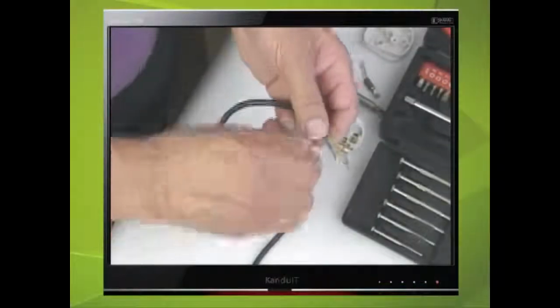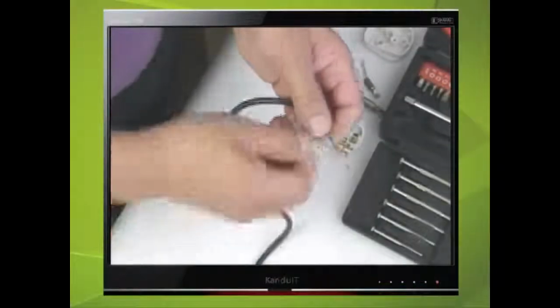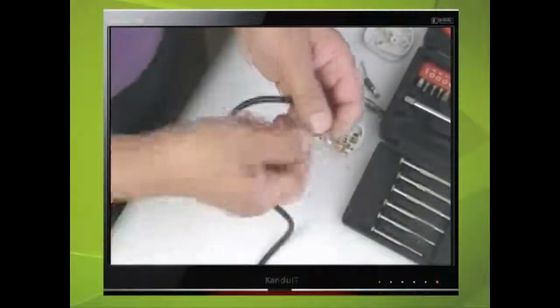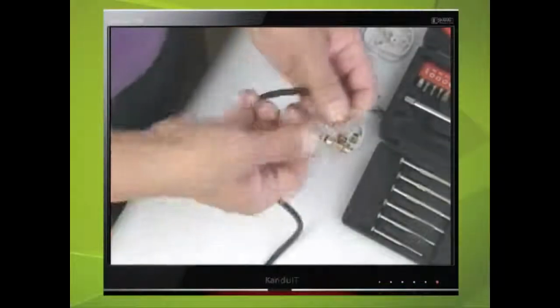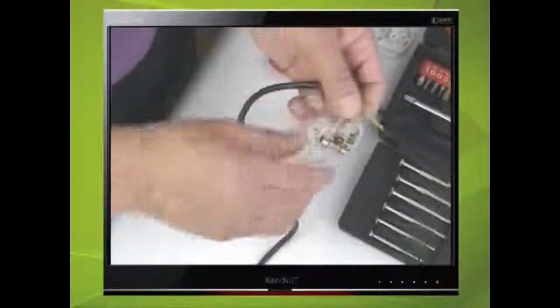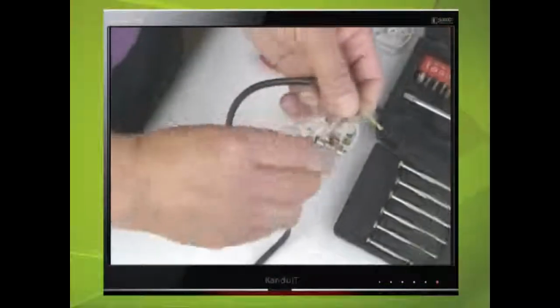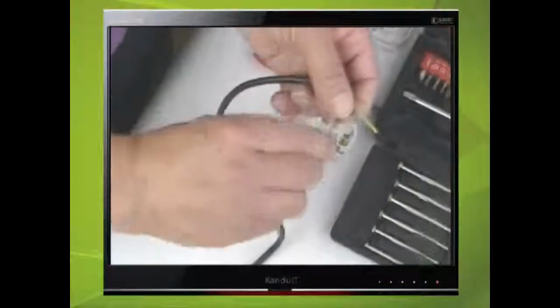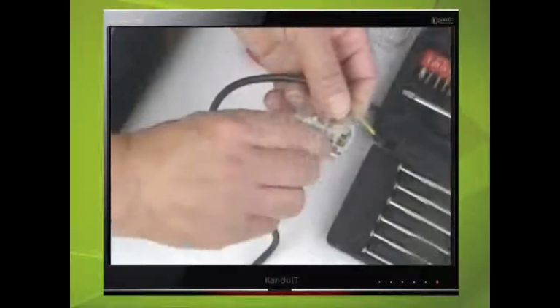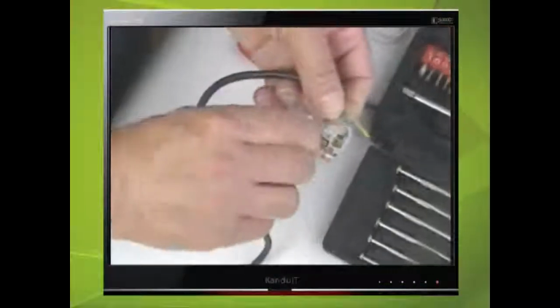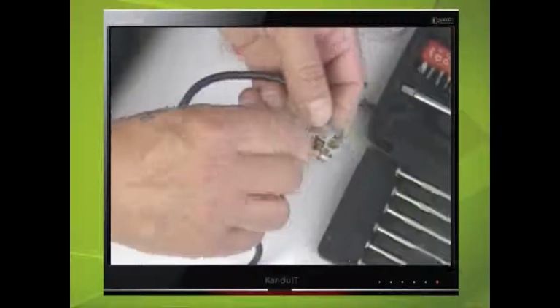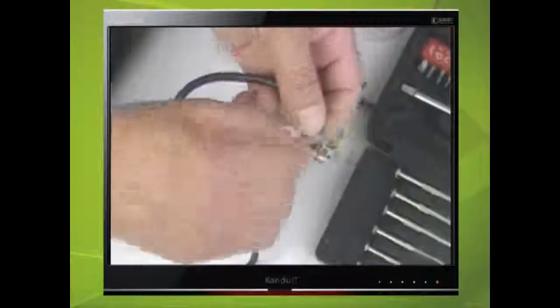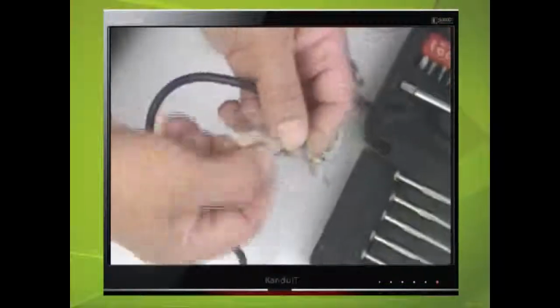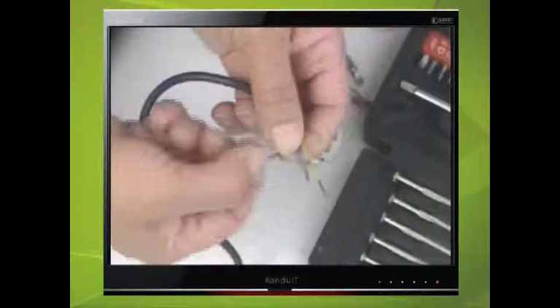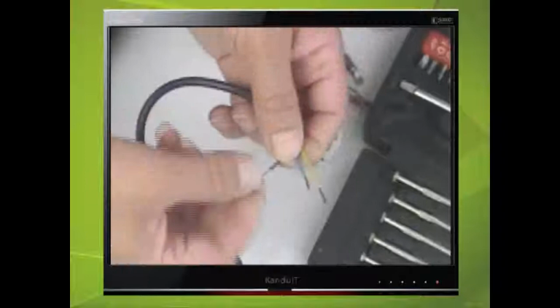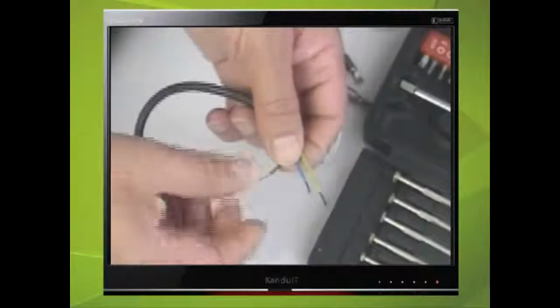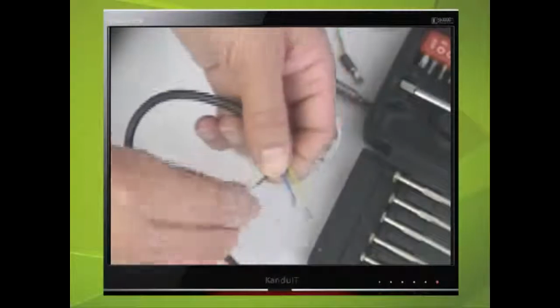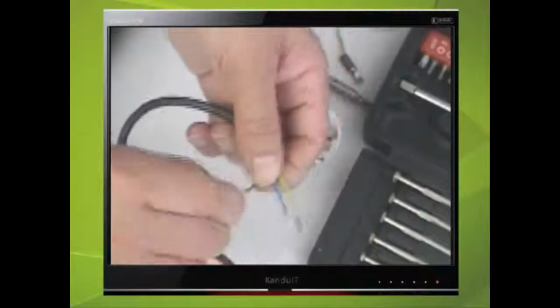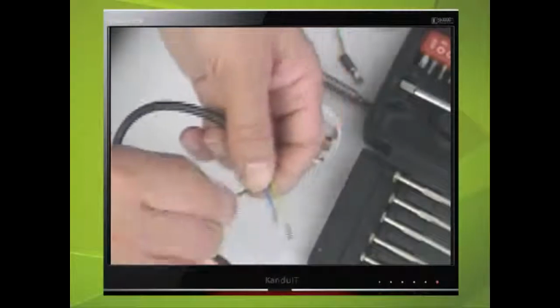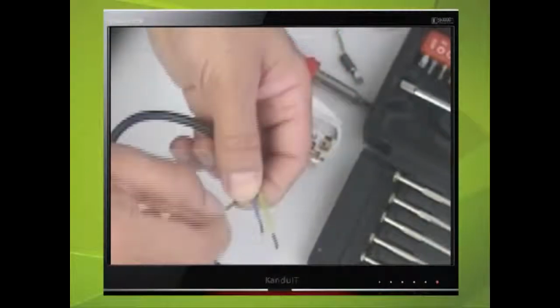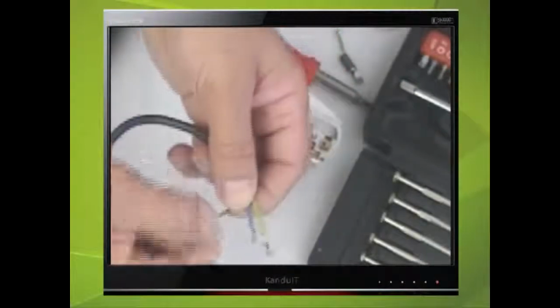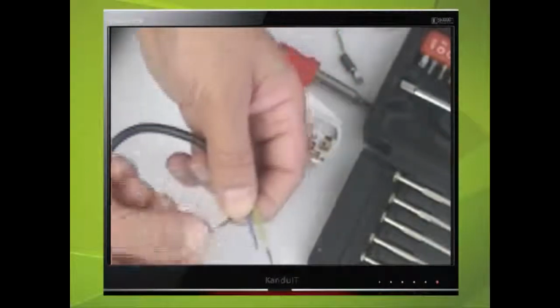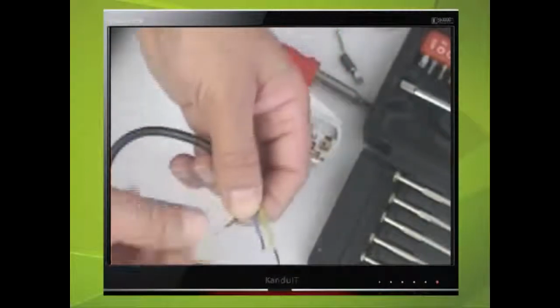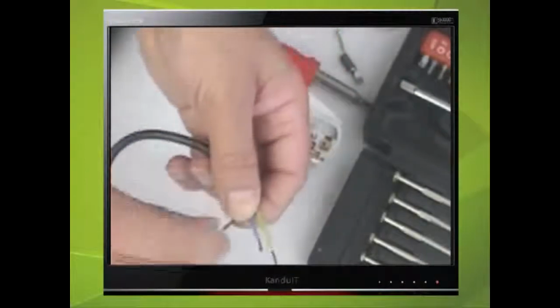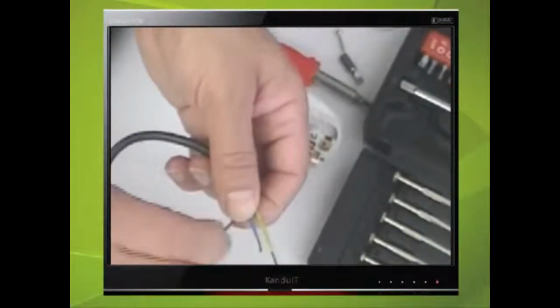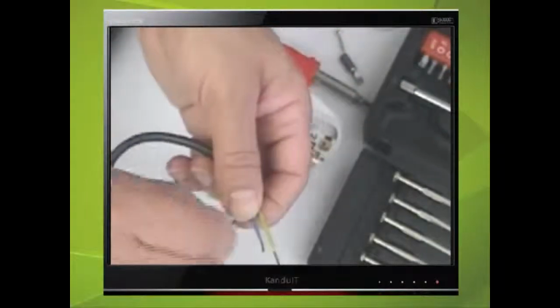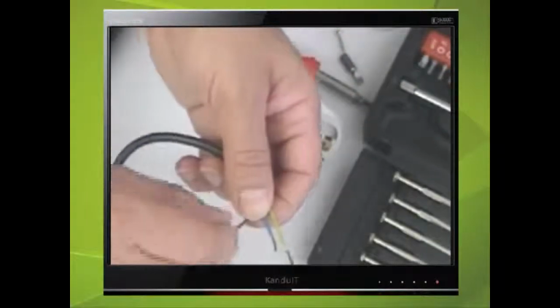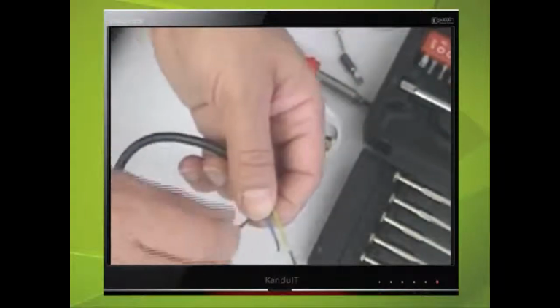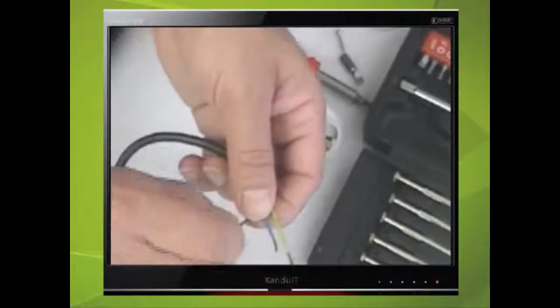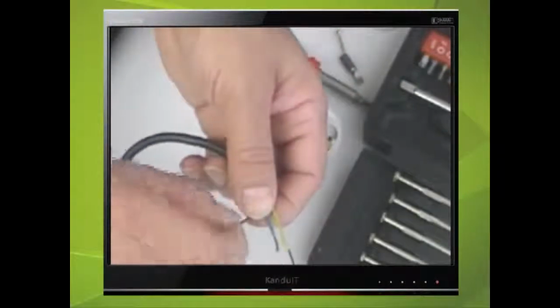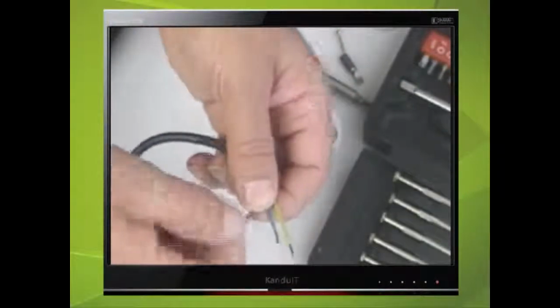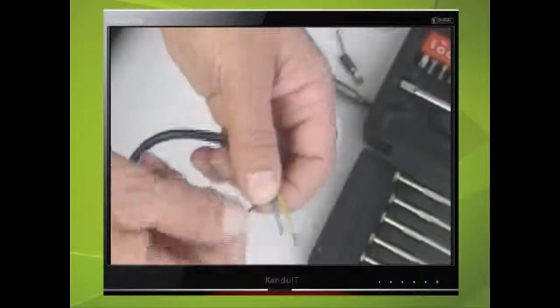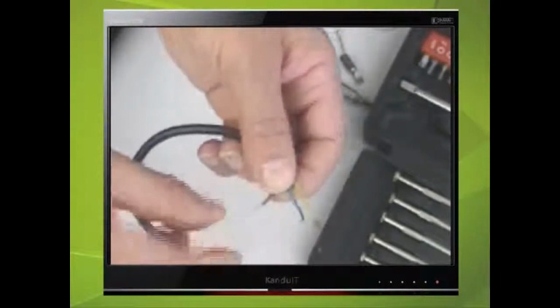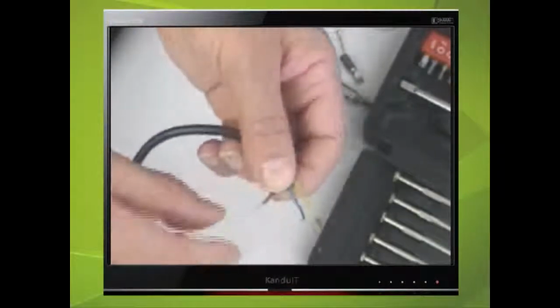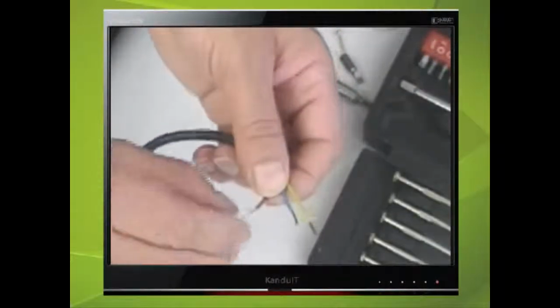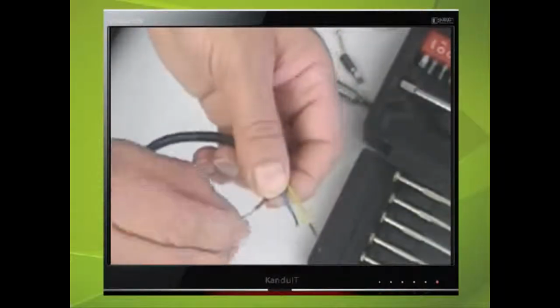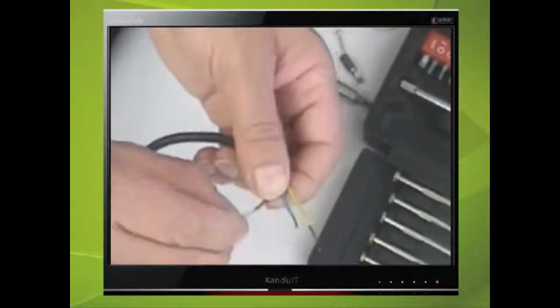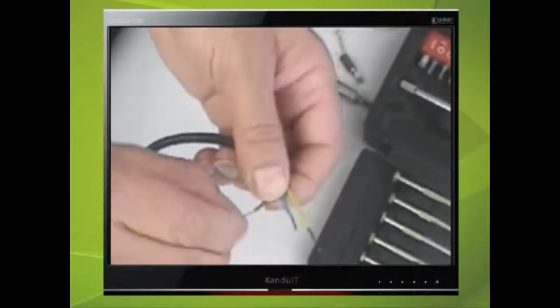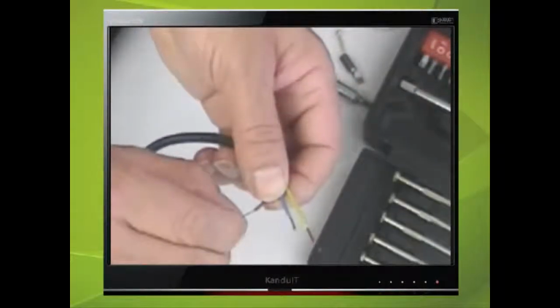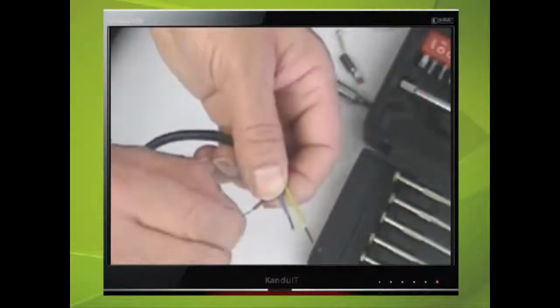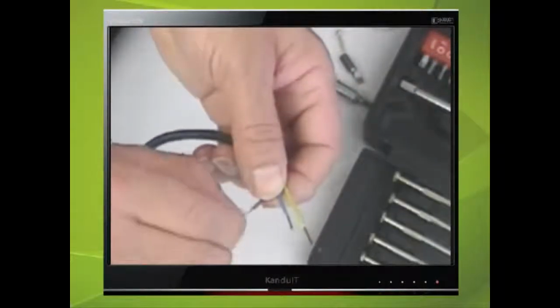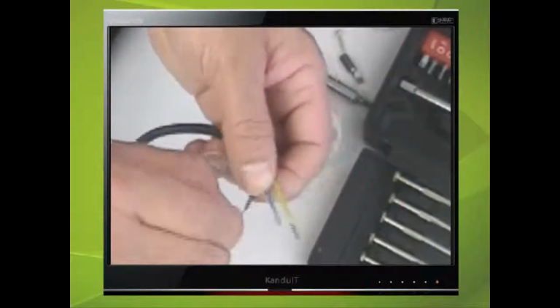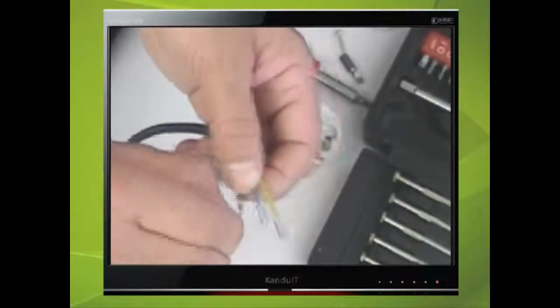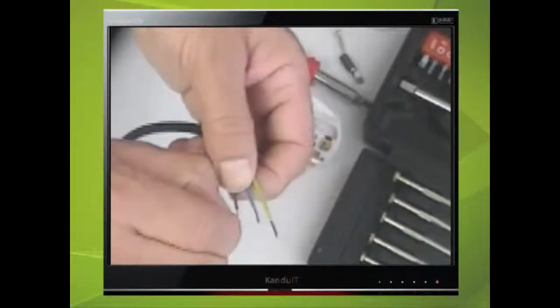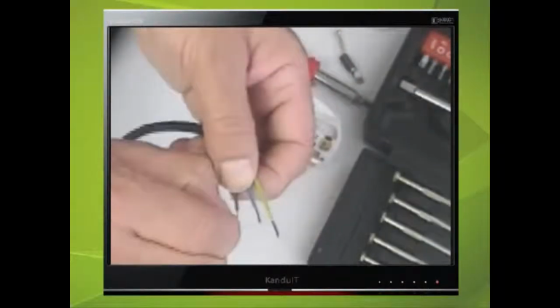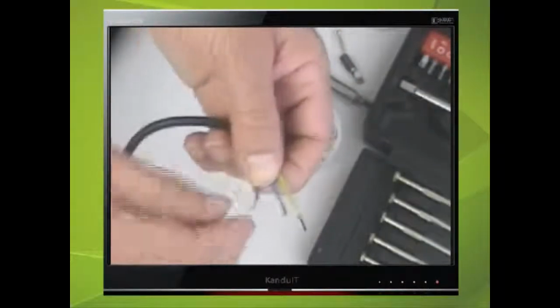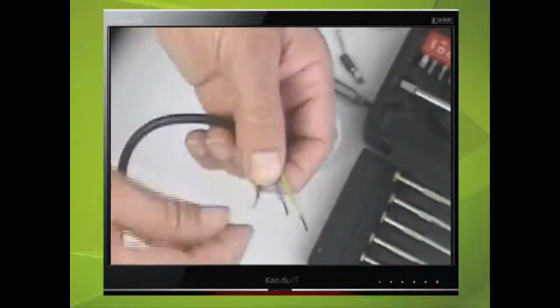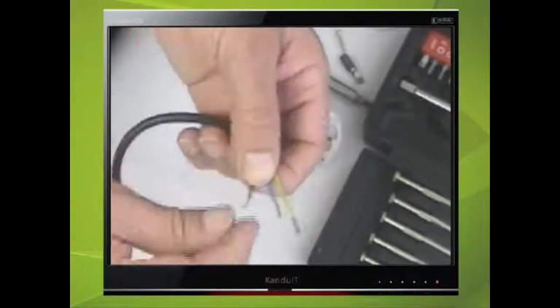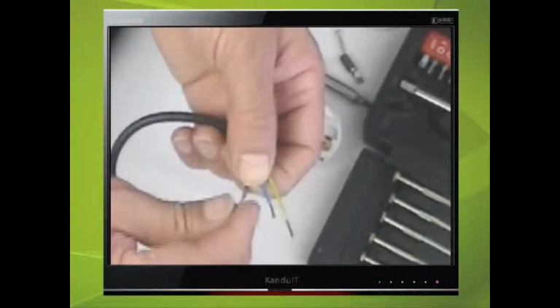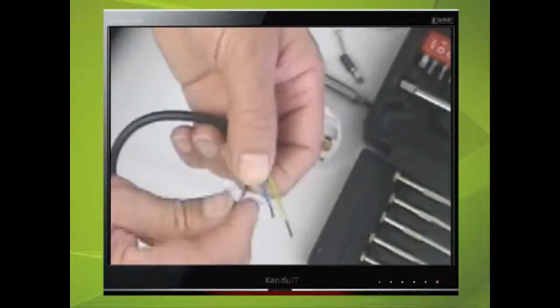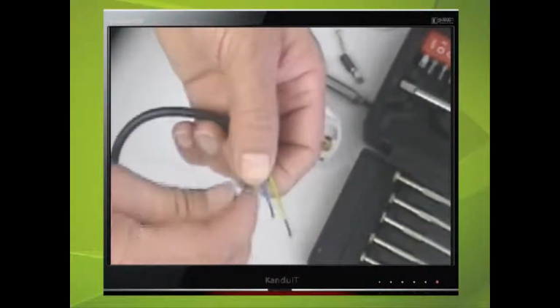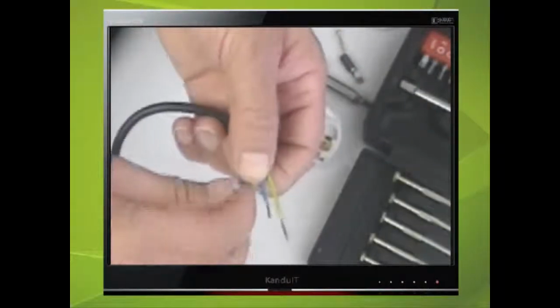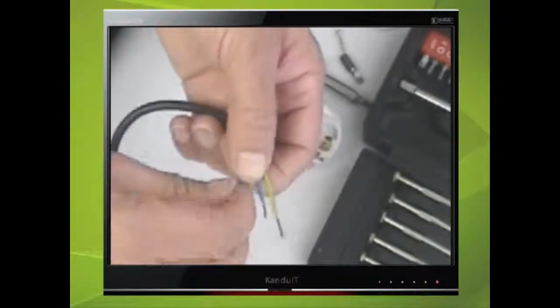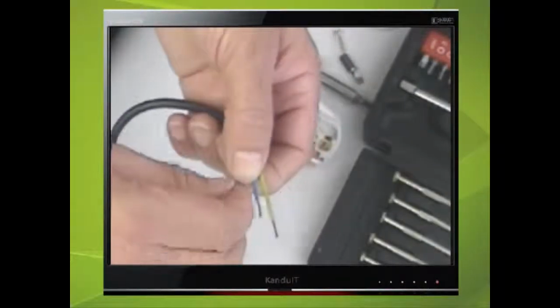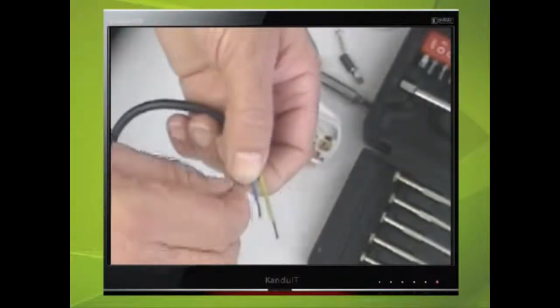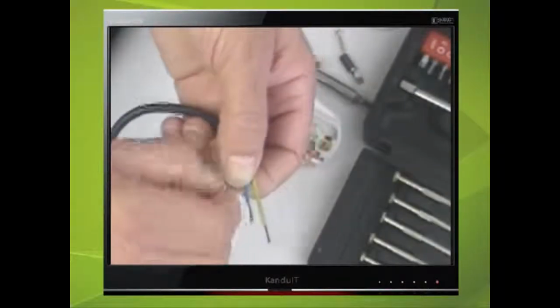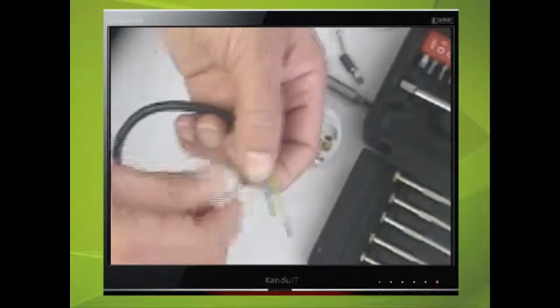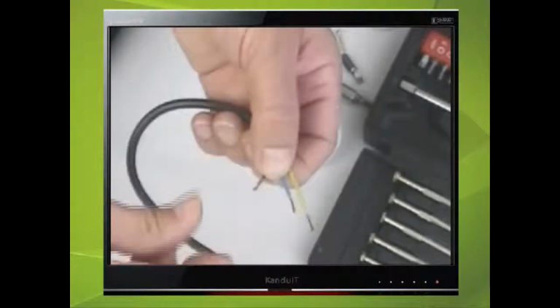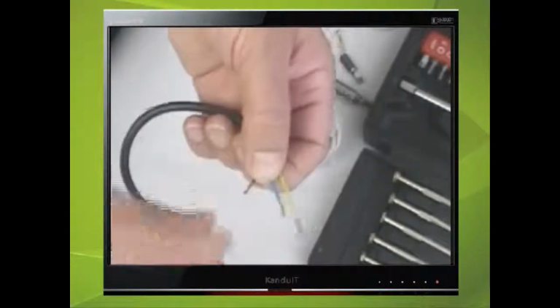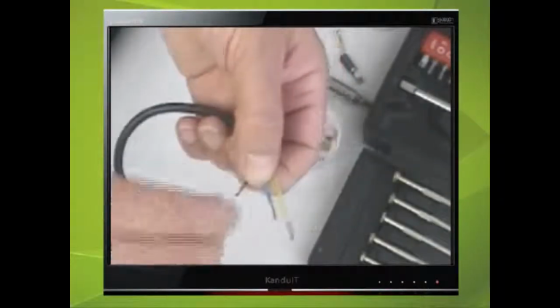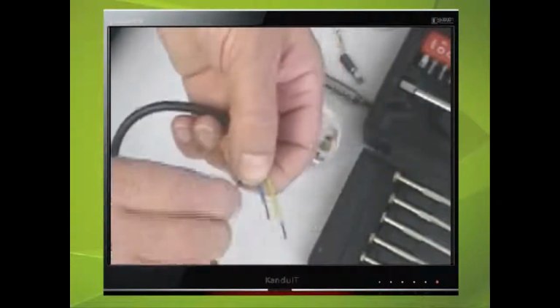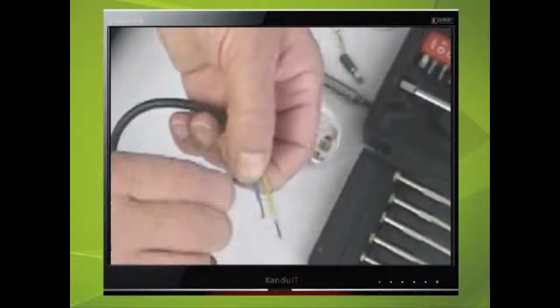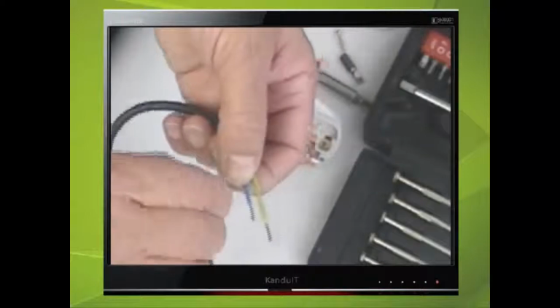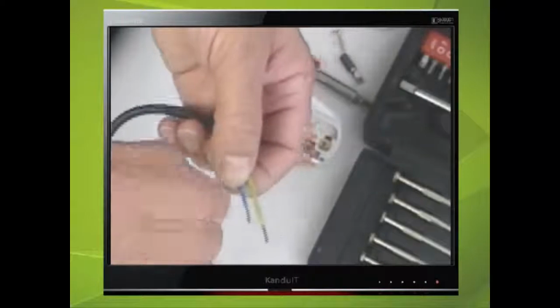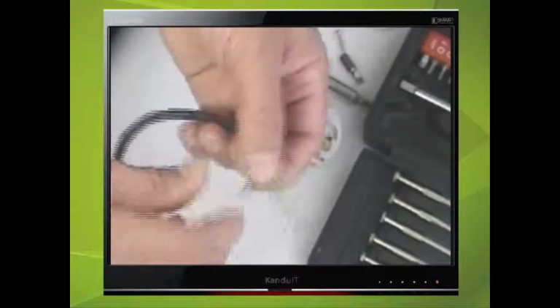Twist the ends of each wire, then fold each one over so each one will now be about 5mm in length.